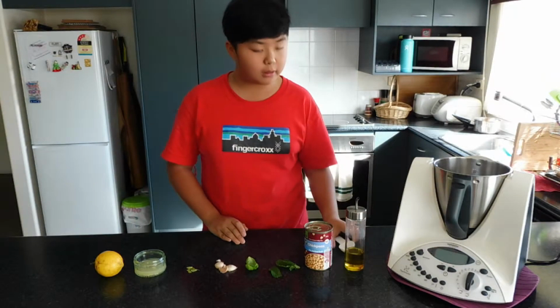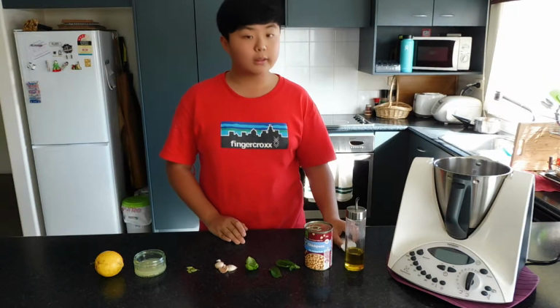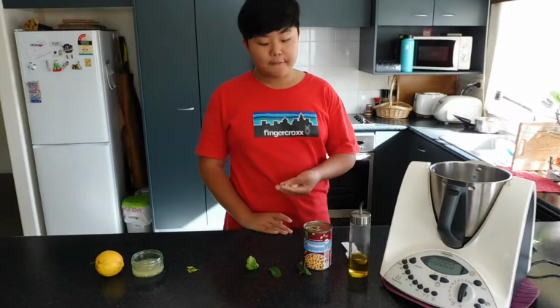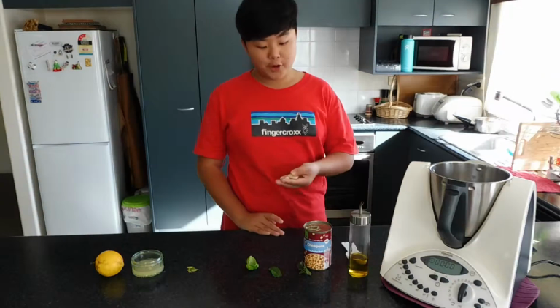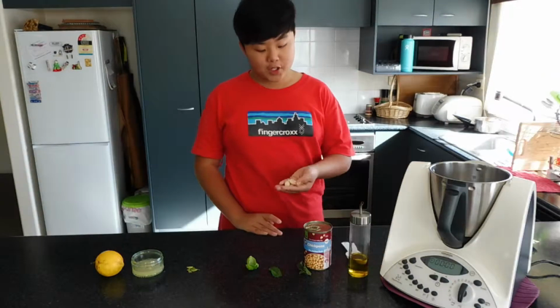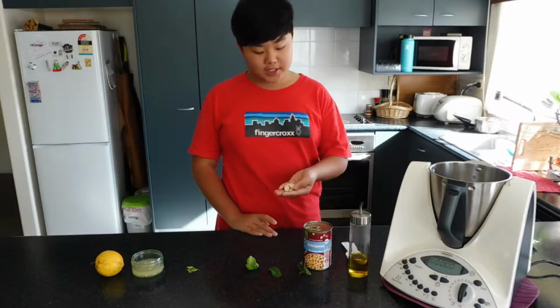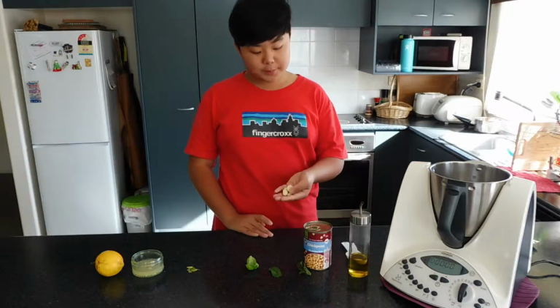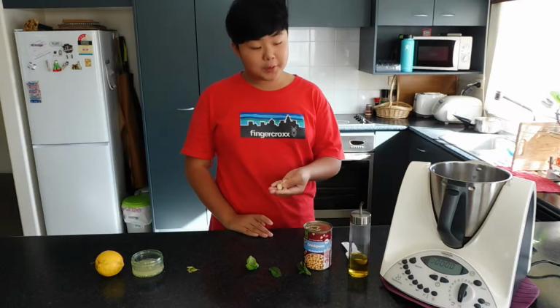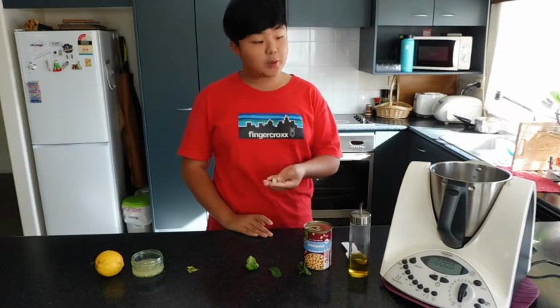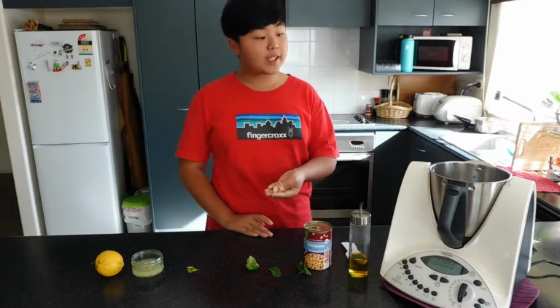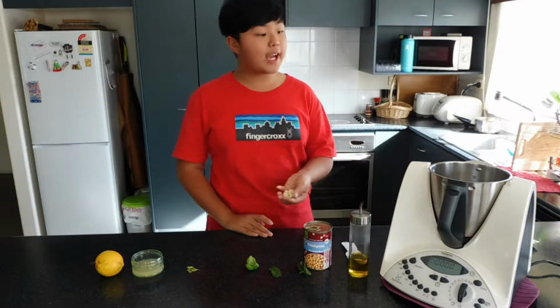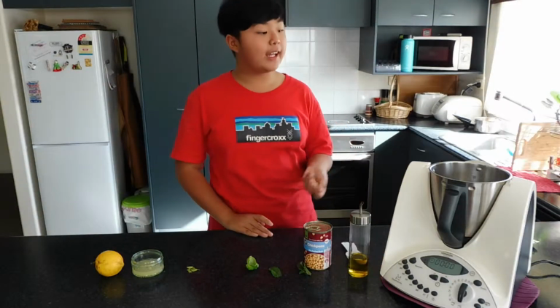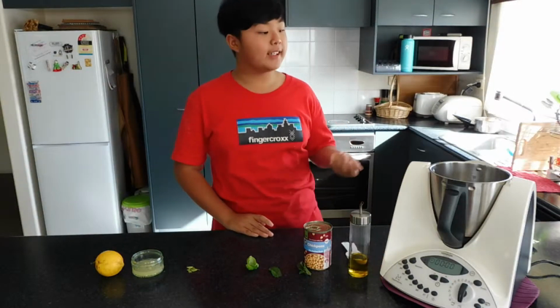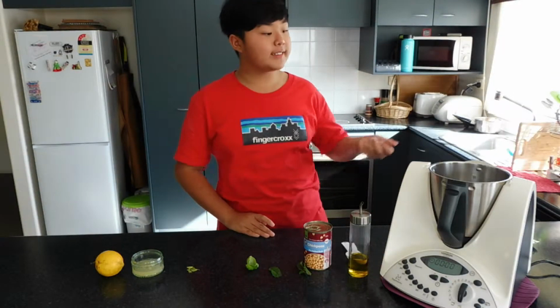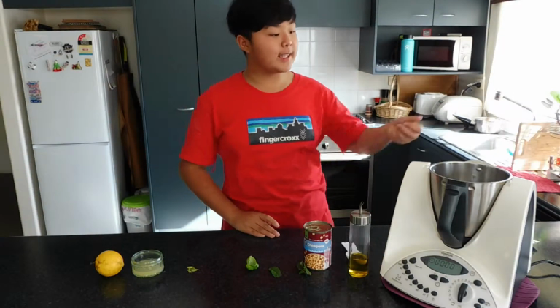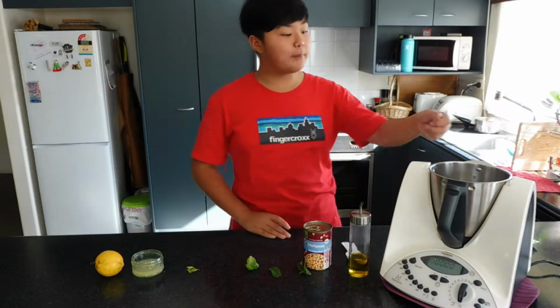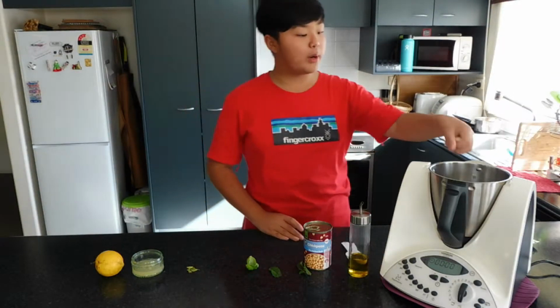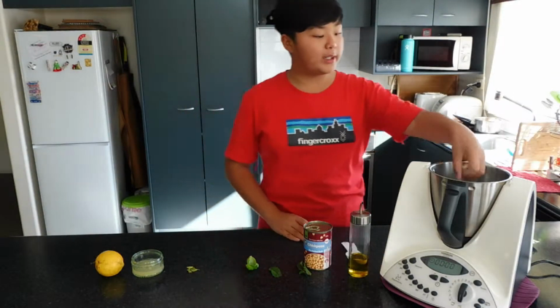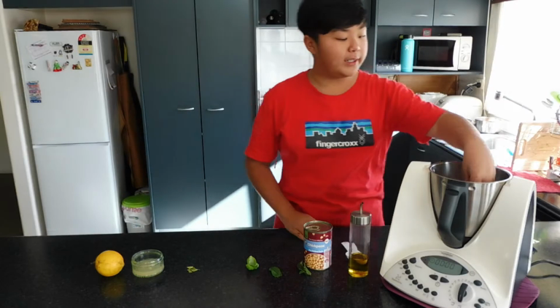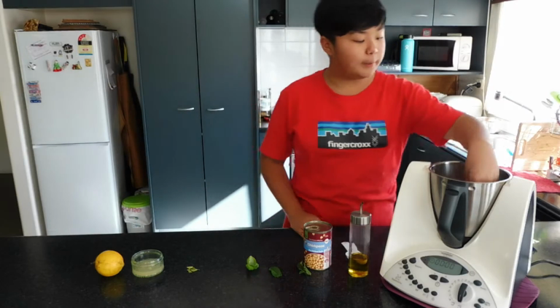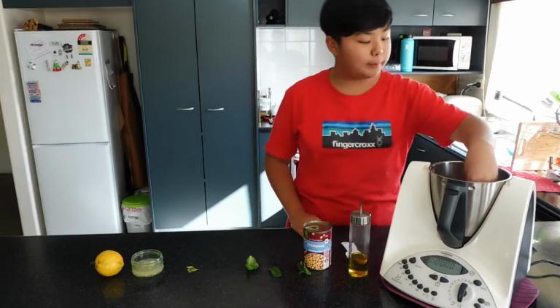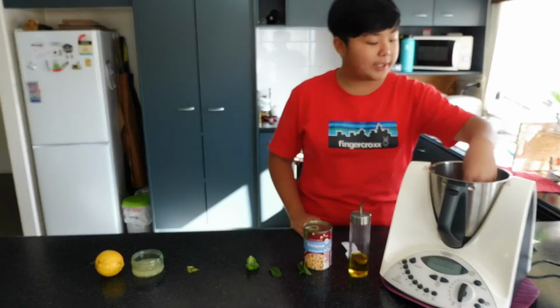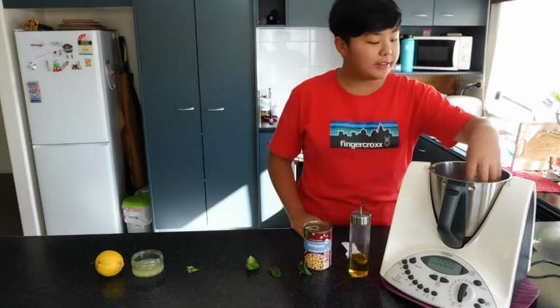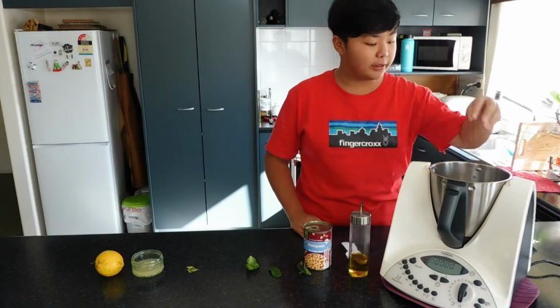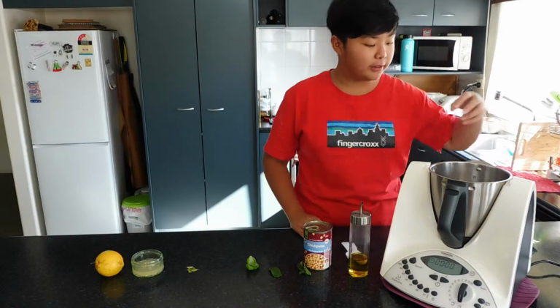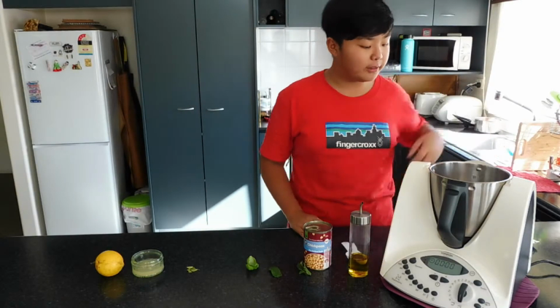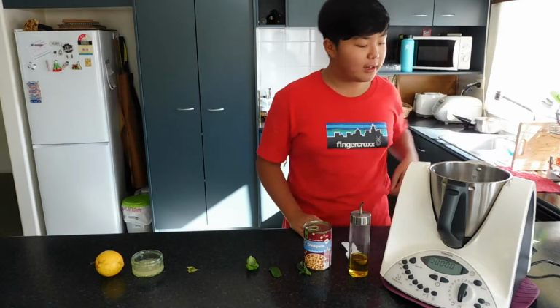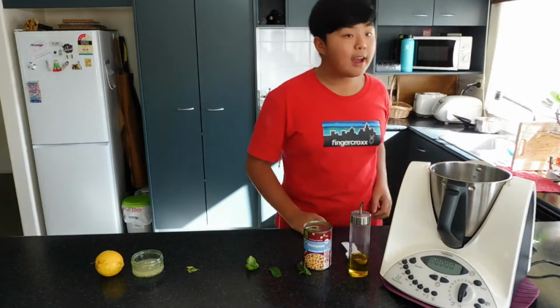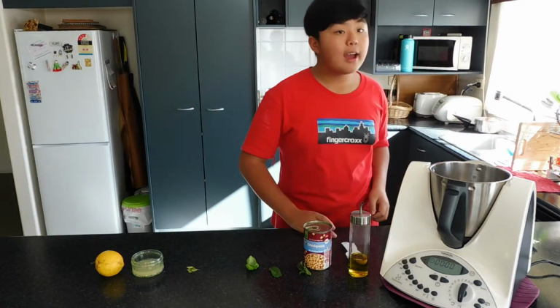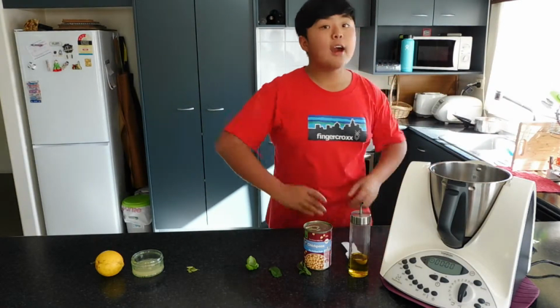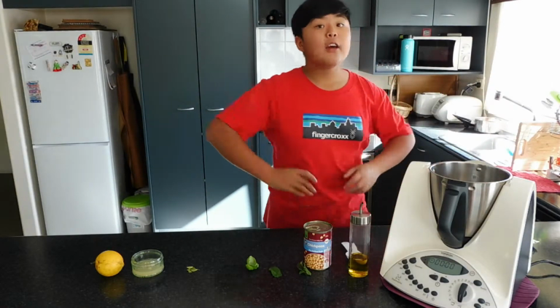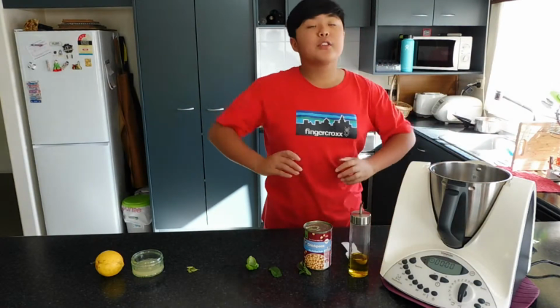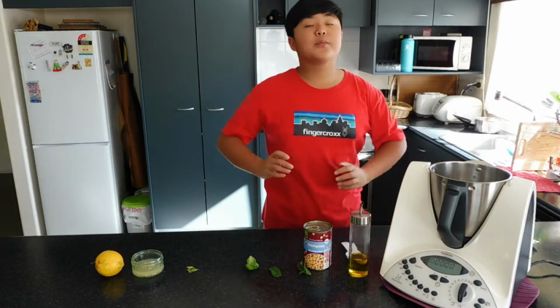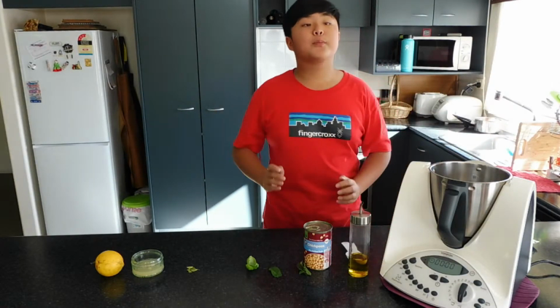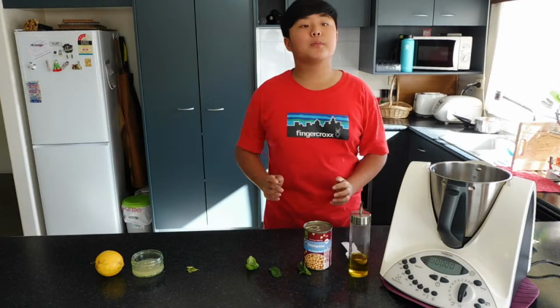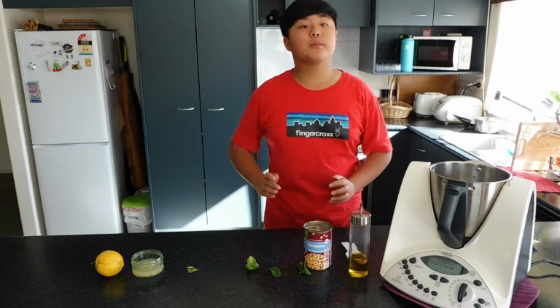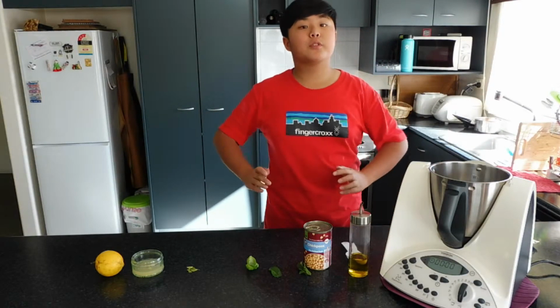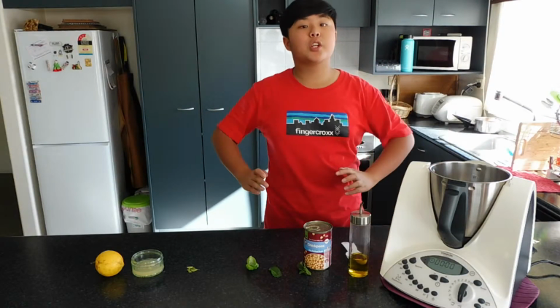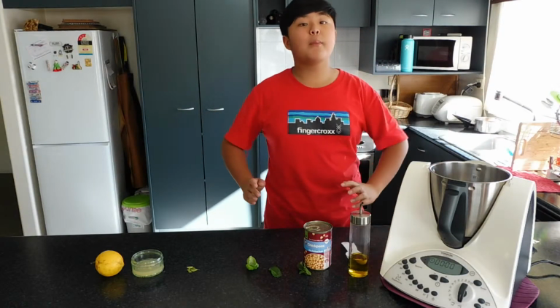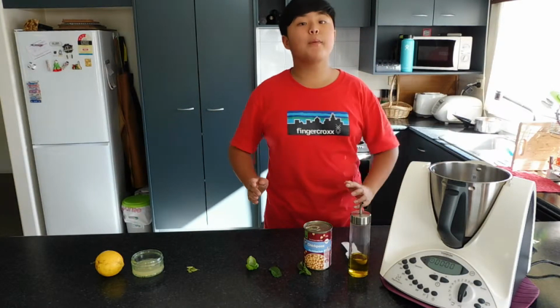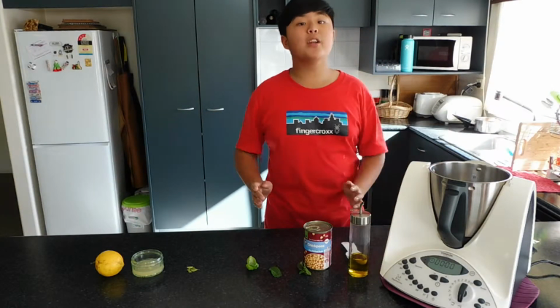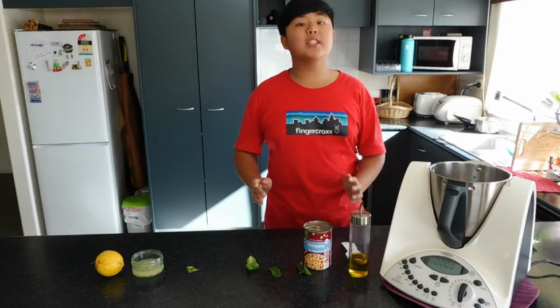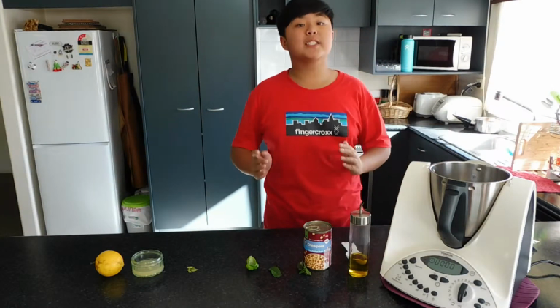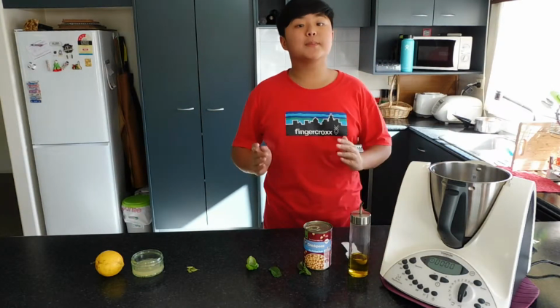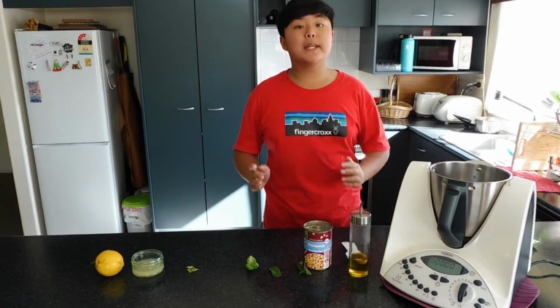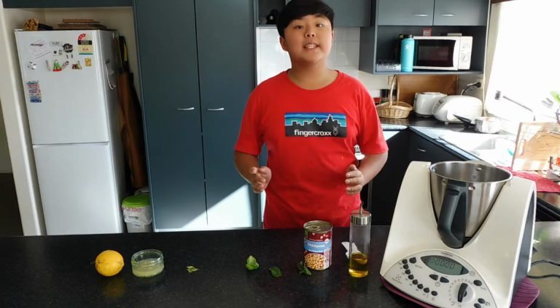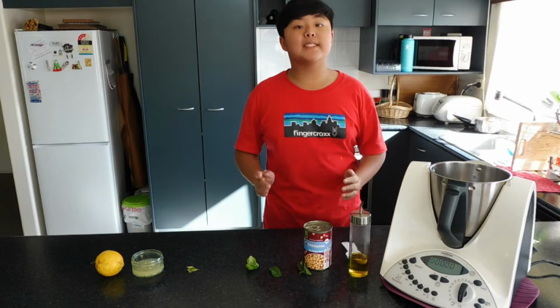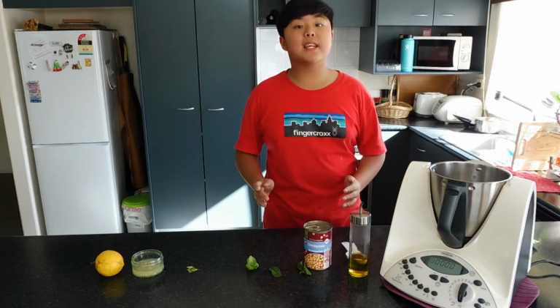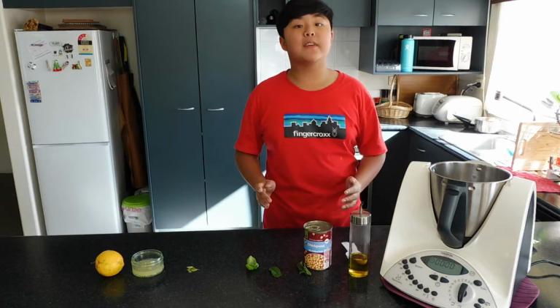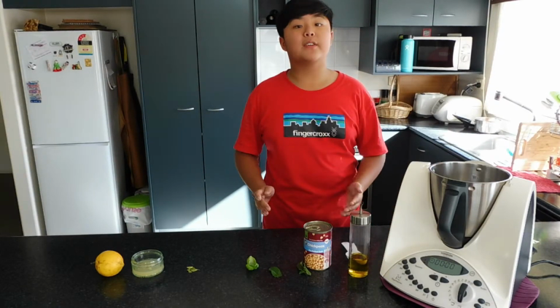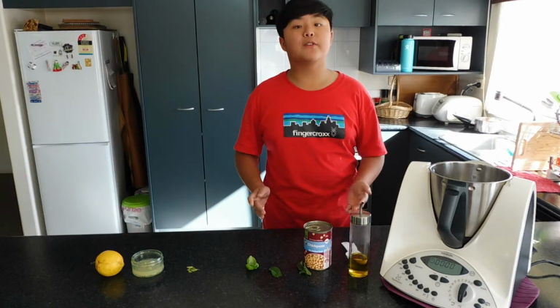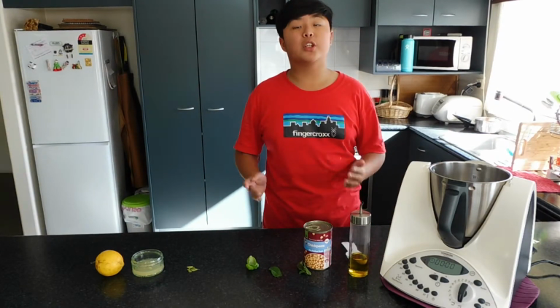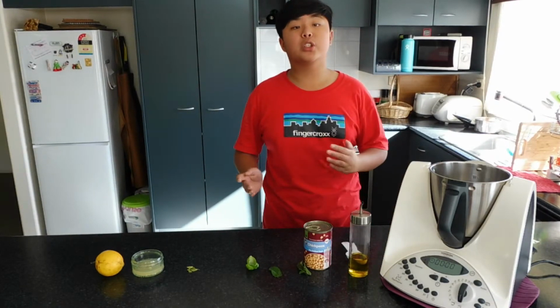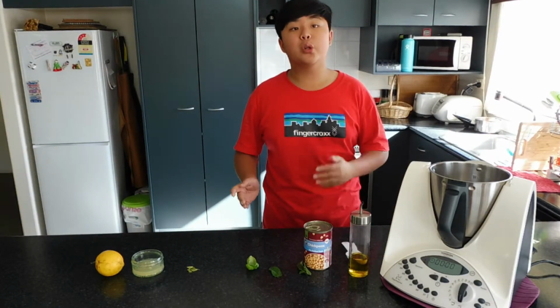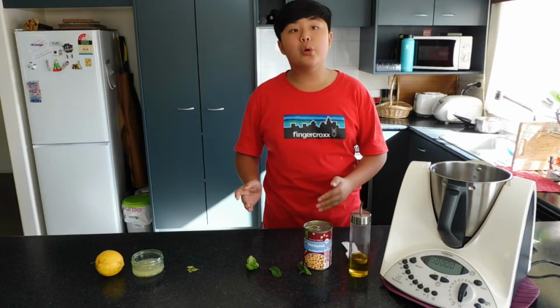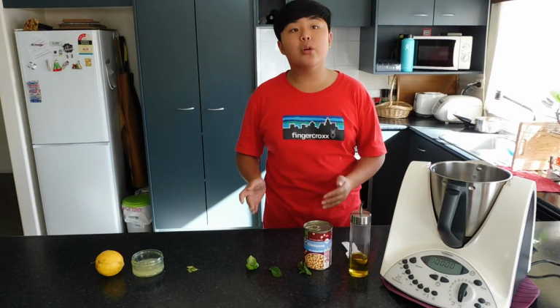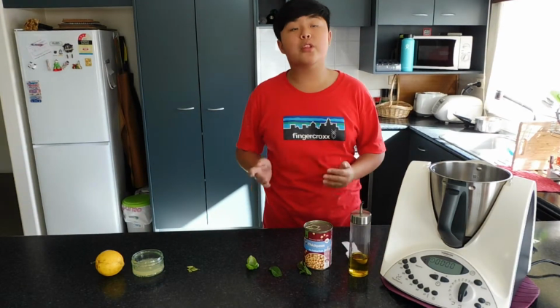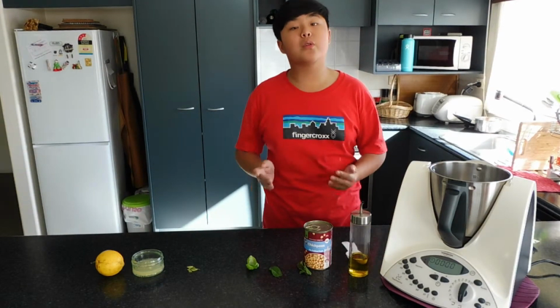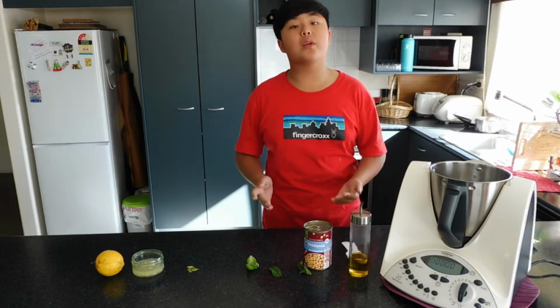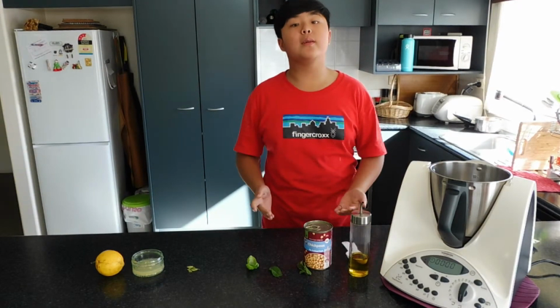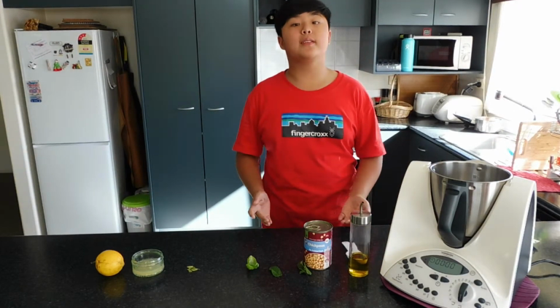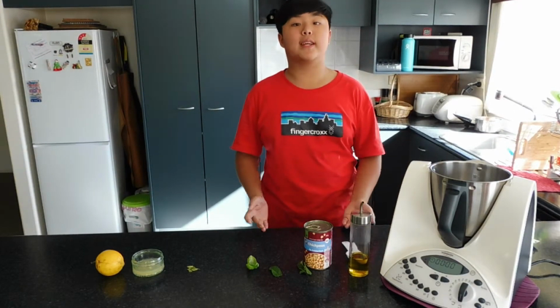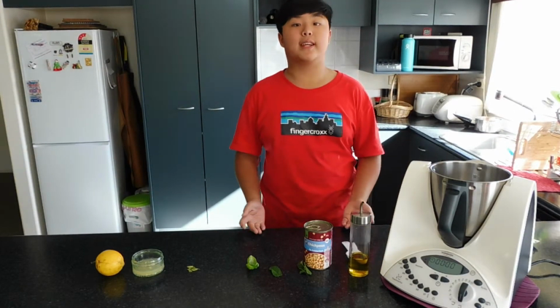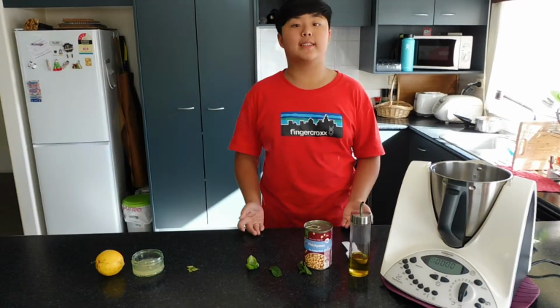First, peel the scallops and put it in the blender. Chop on speed 7 for 2 to 3 seconds.